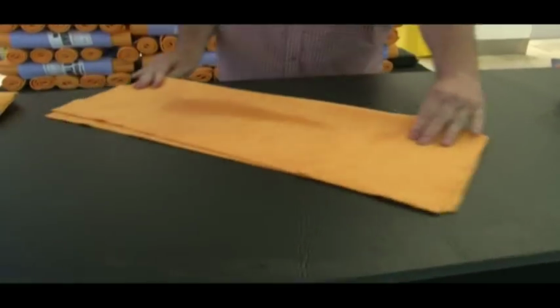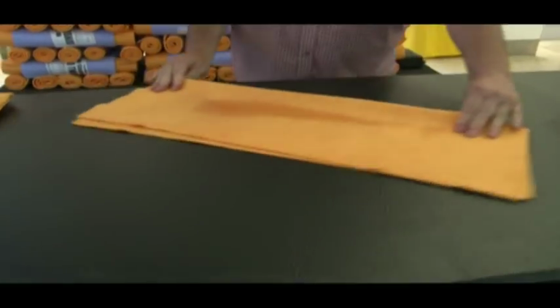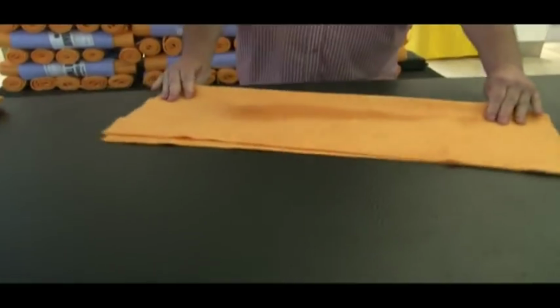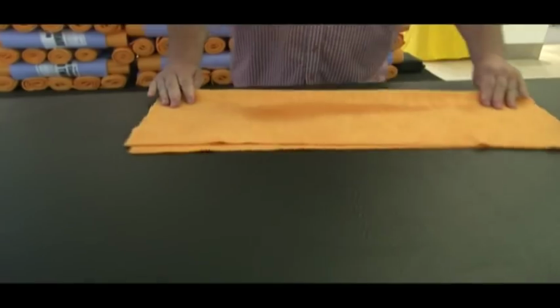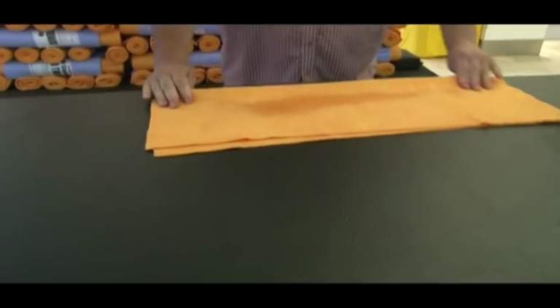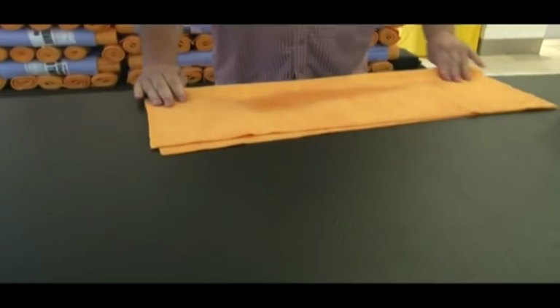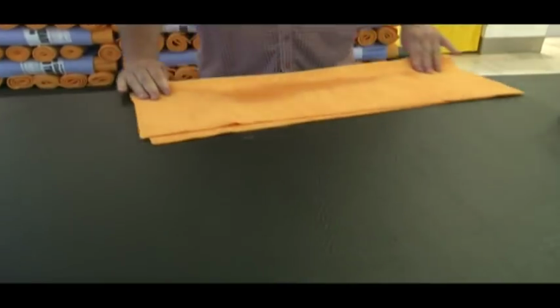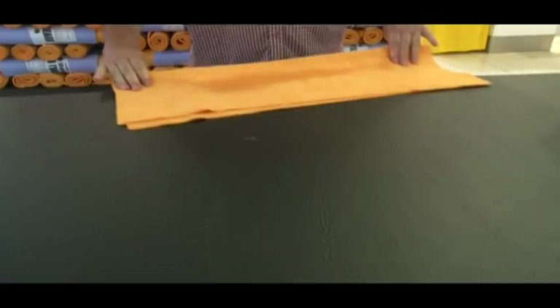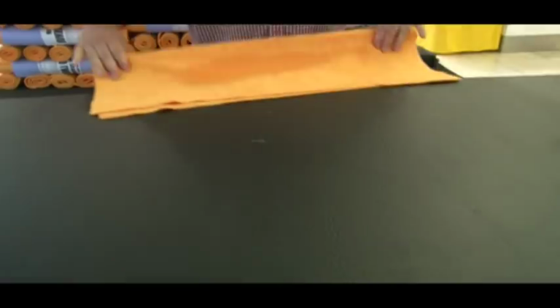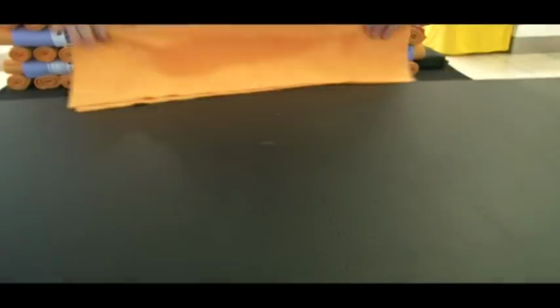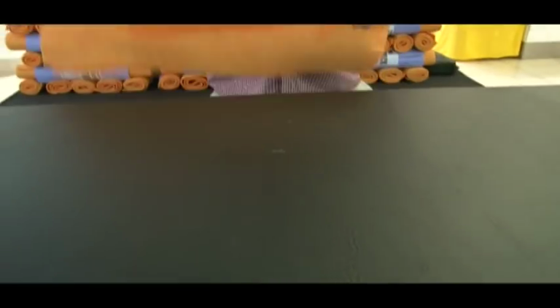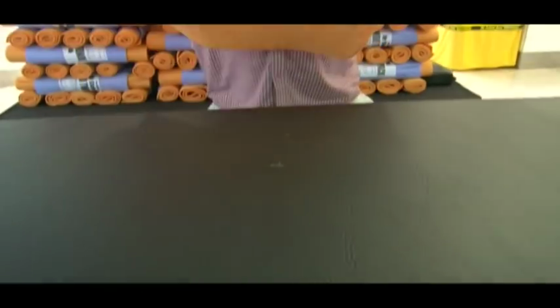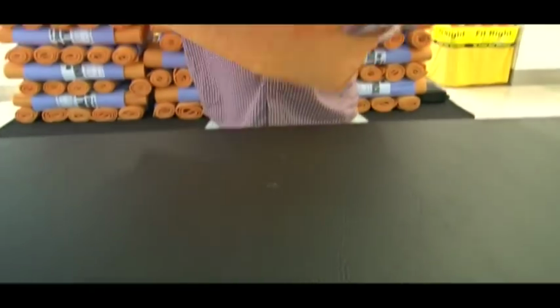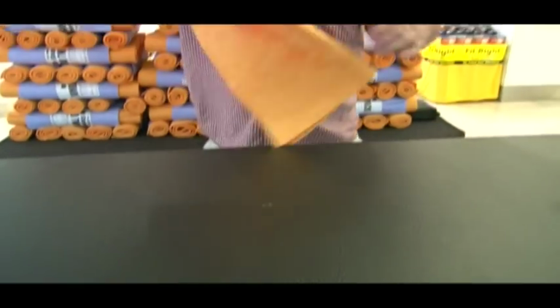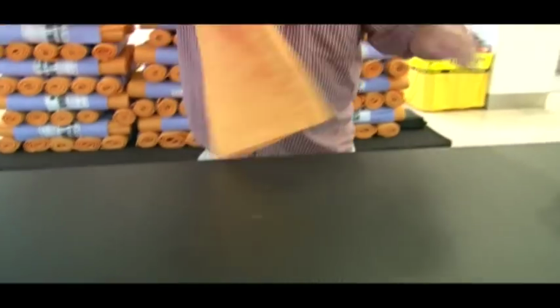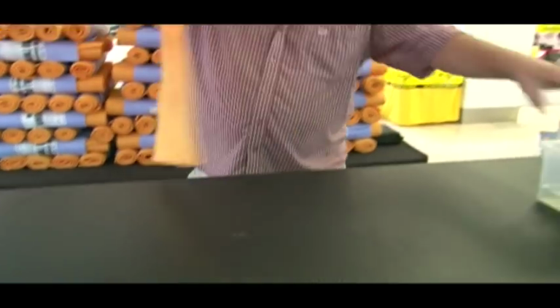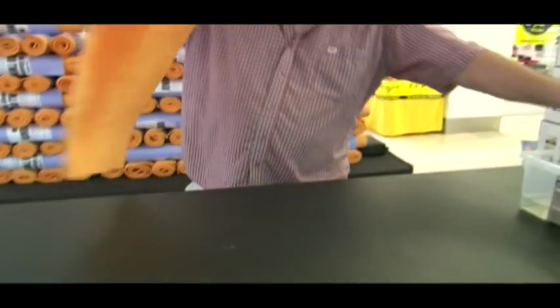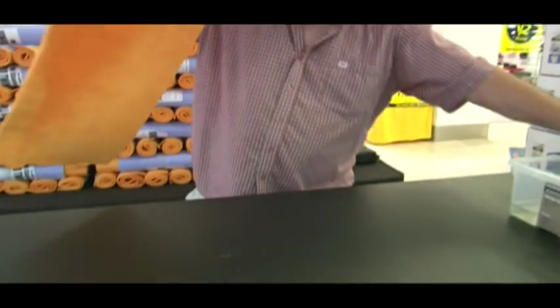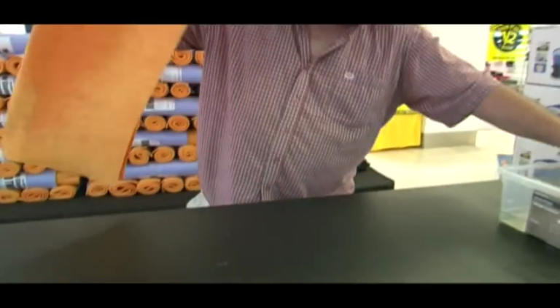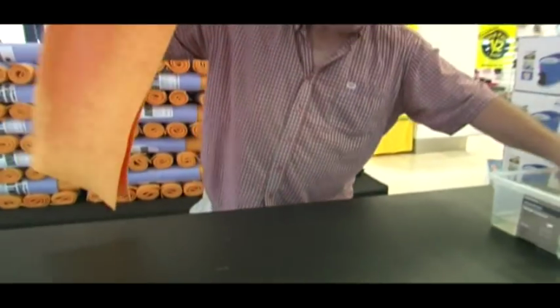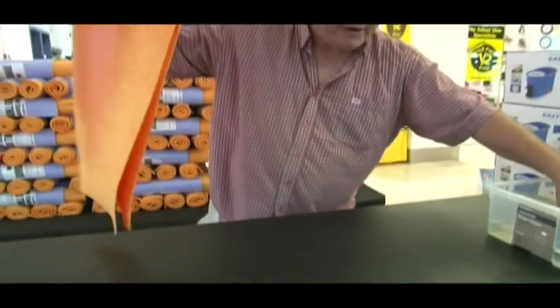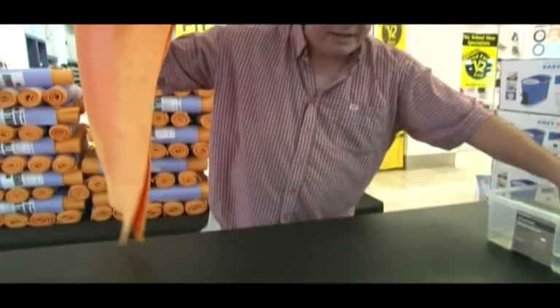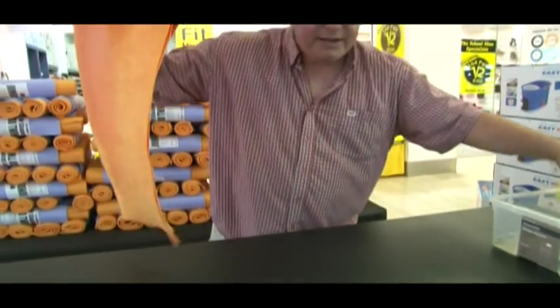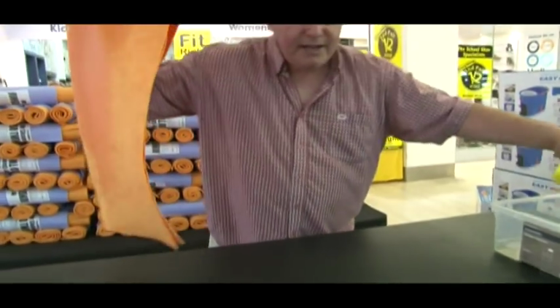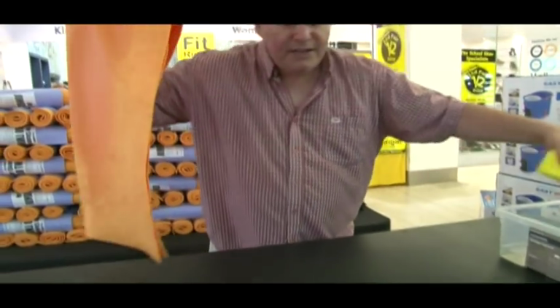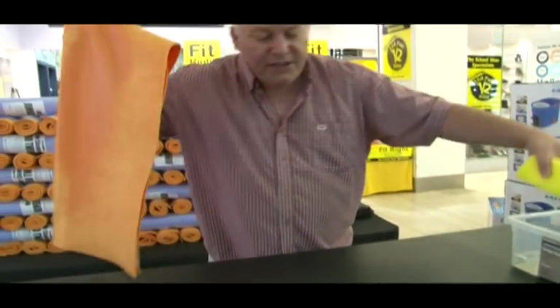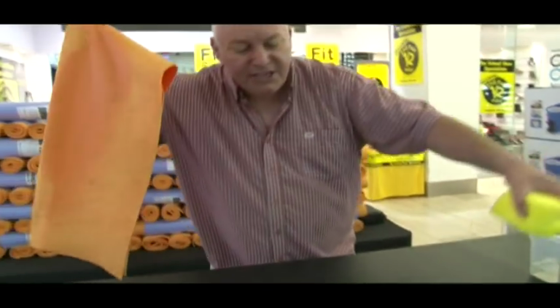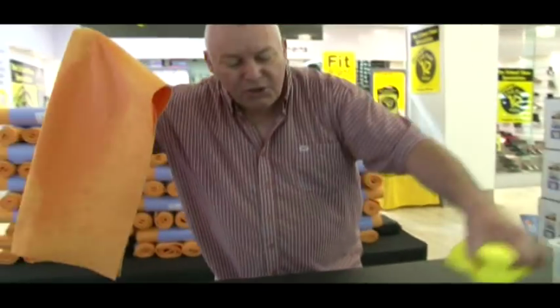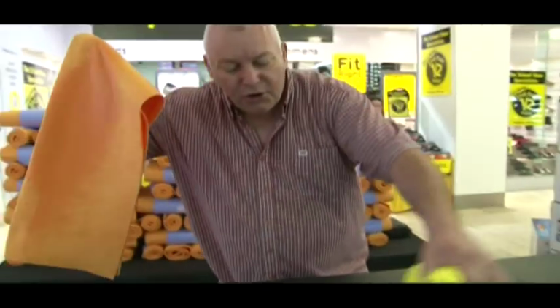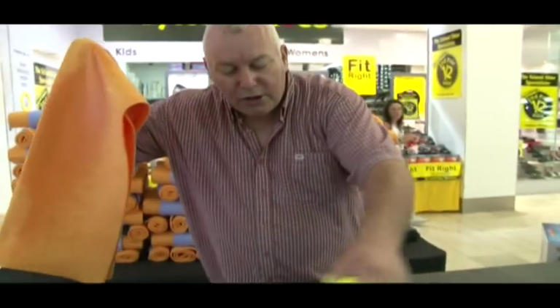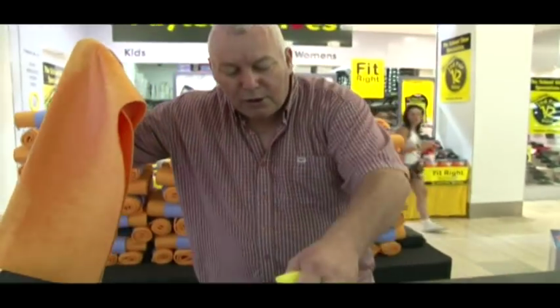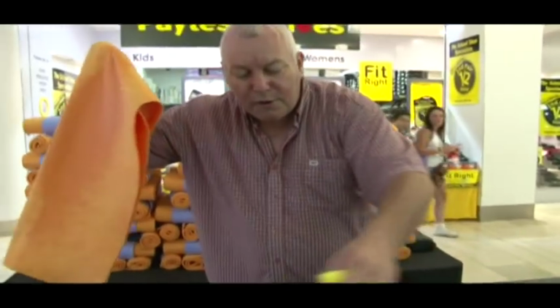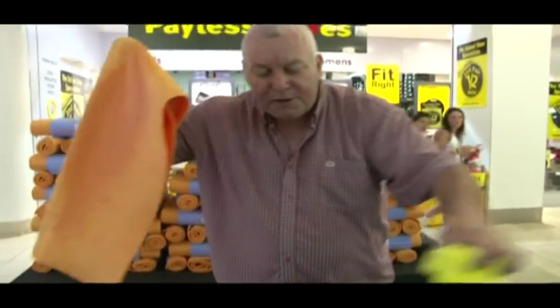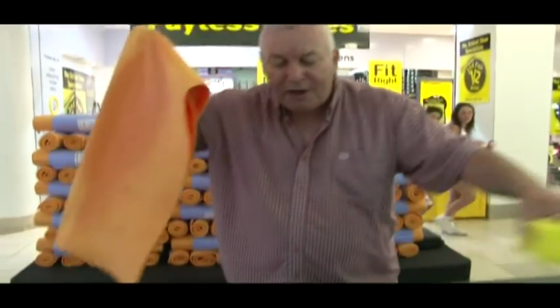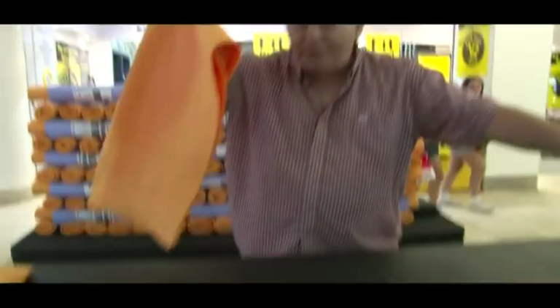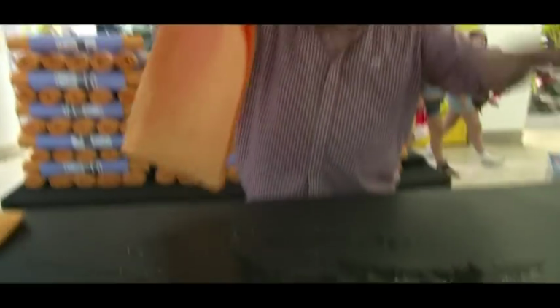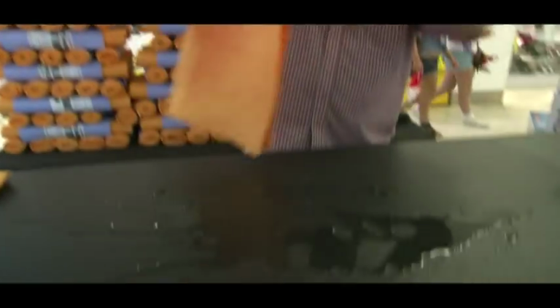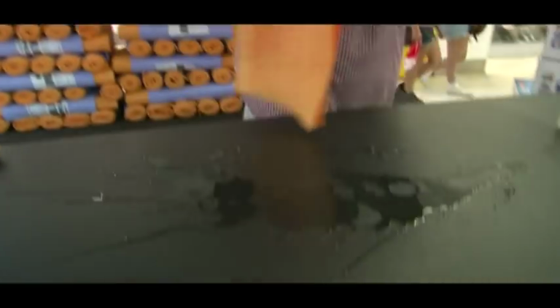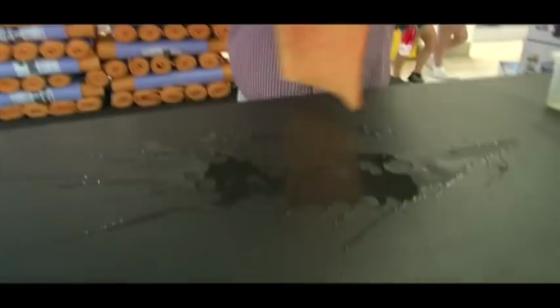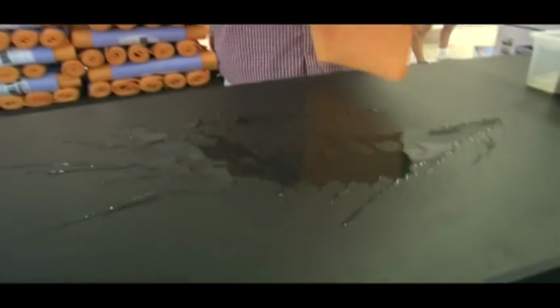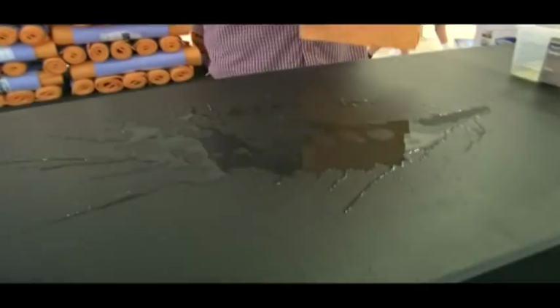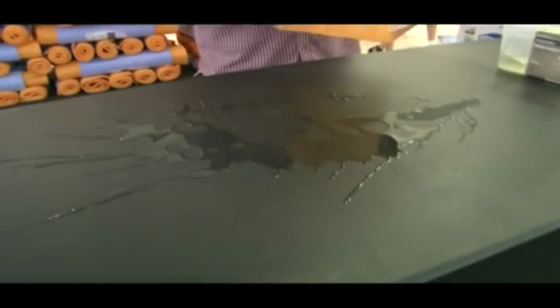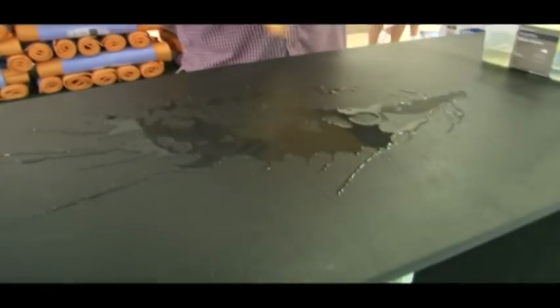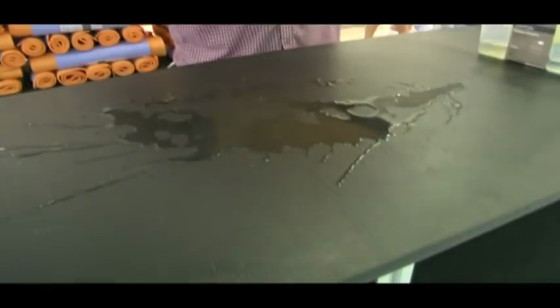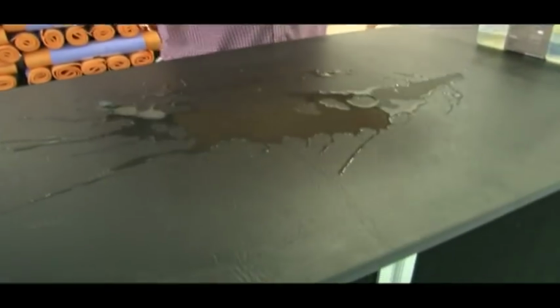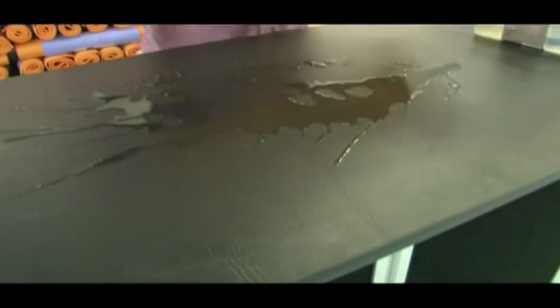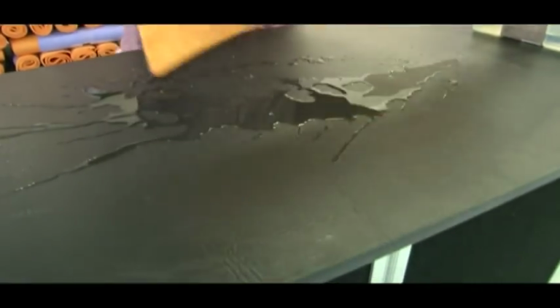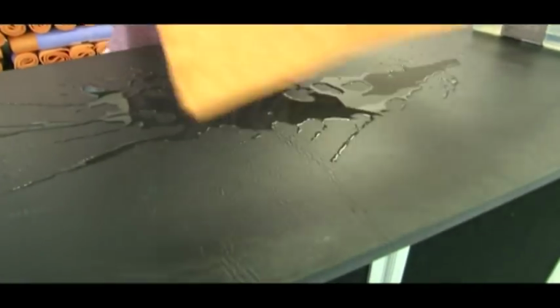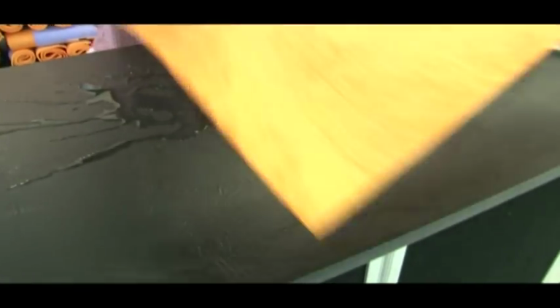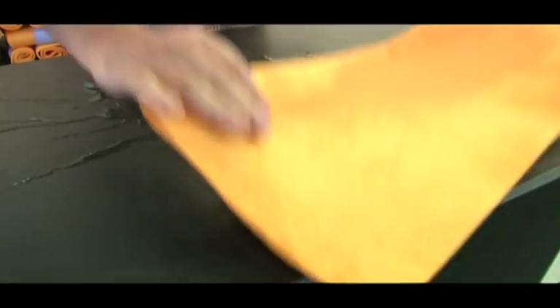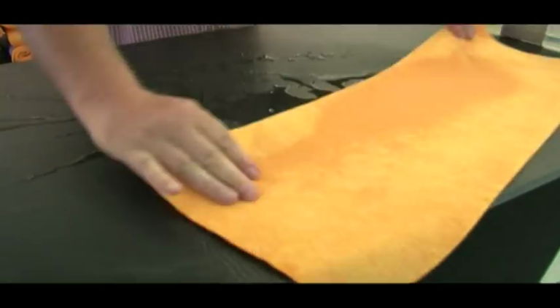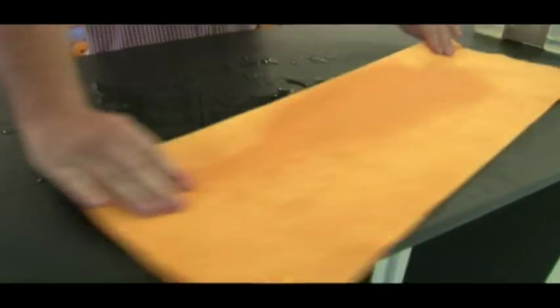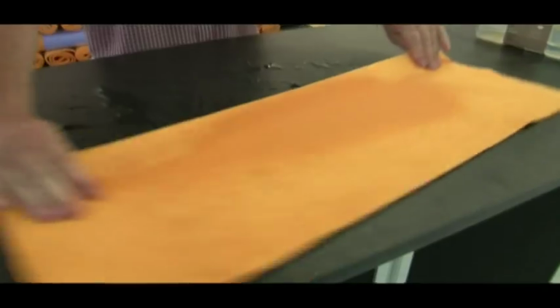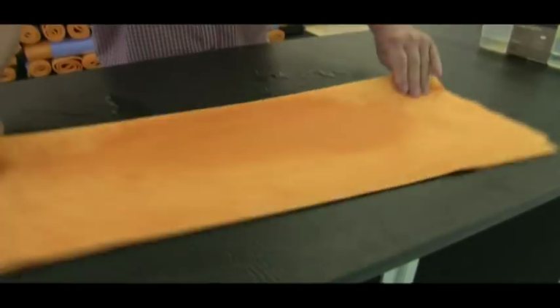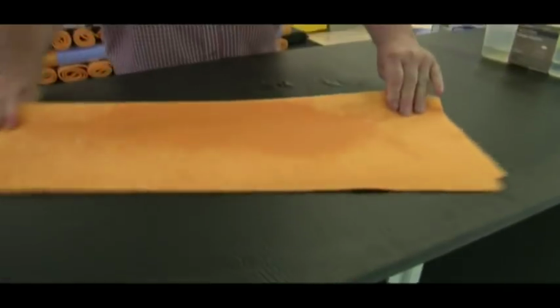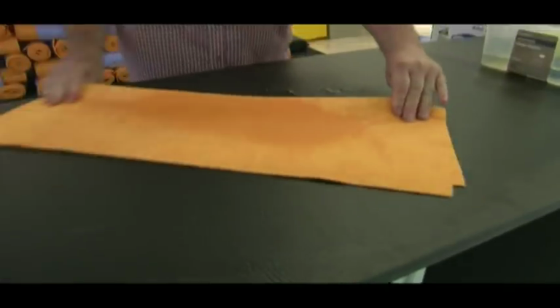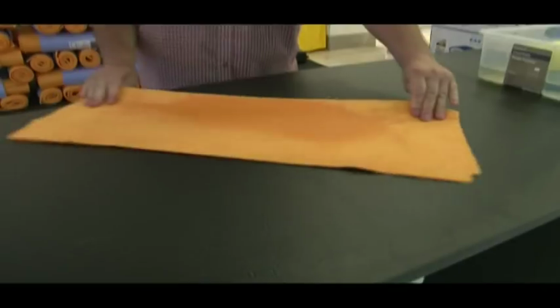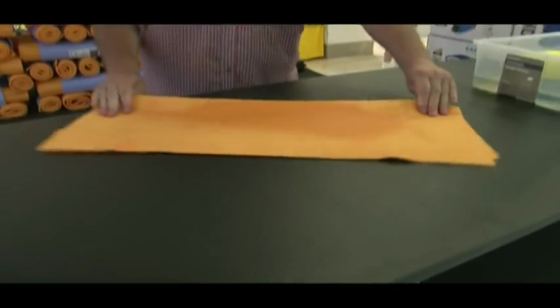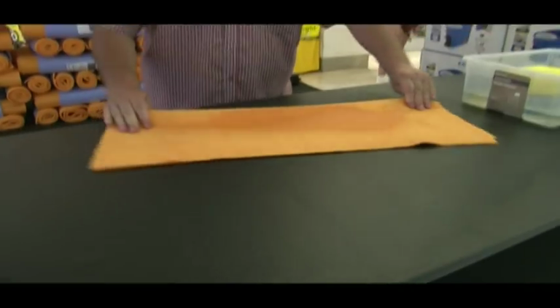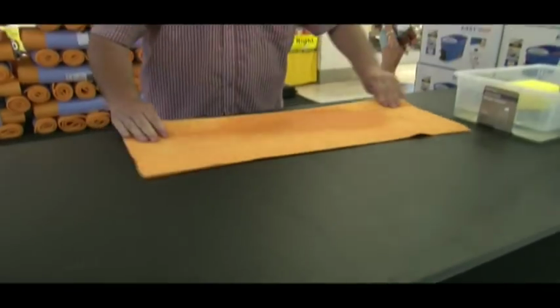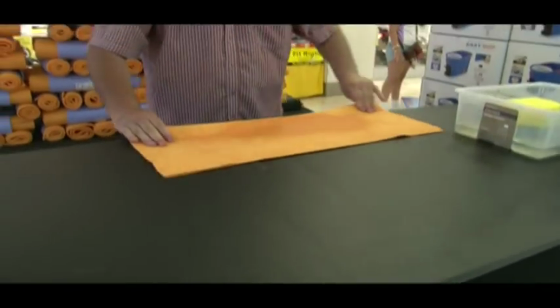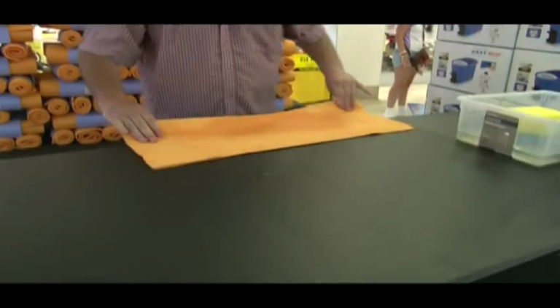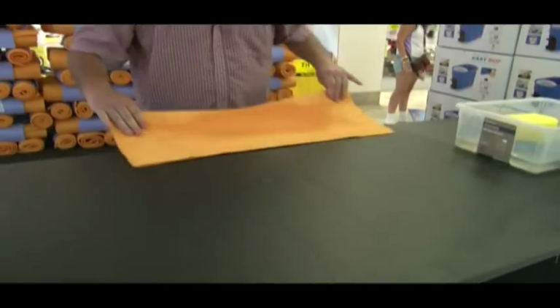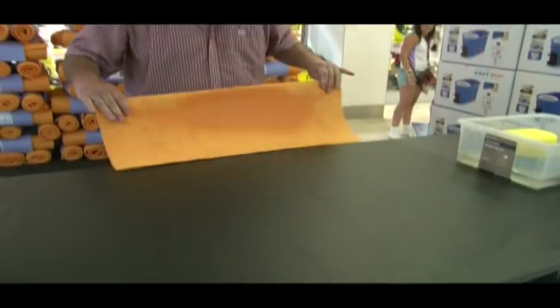There's not a fibre, there's not a fabric, there's not a cloth known to man that holds as much water as one of these.